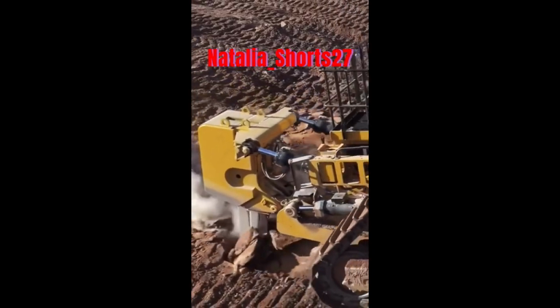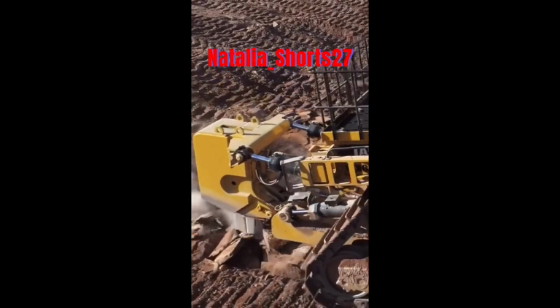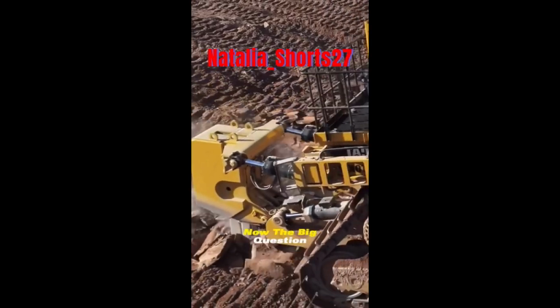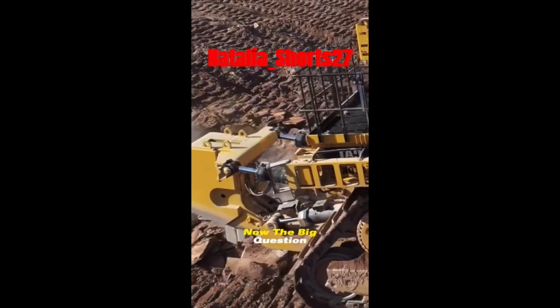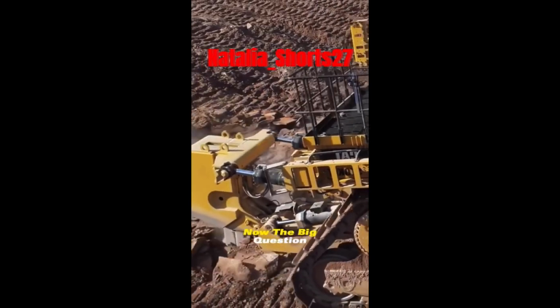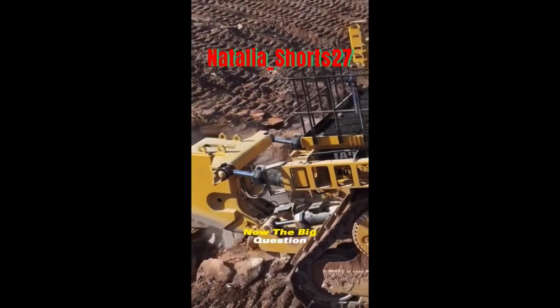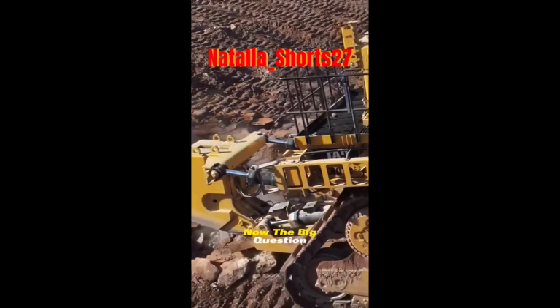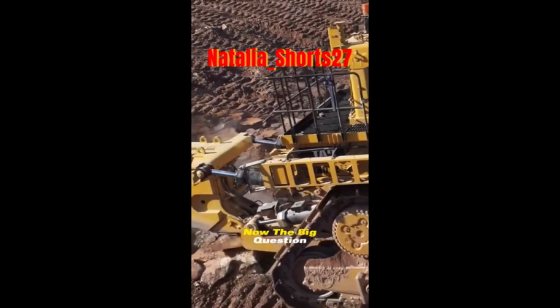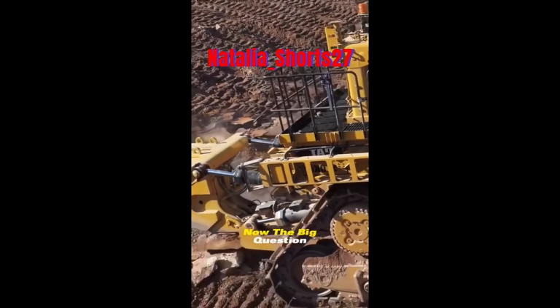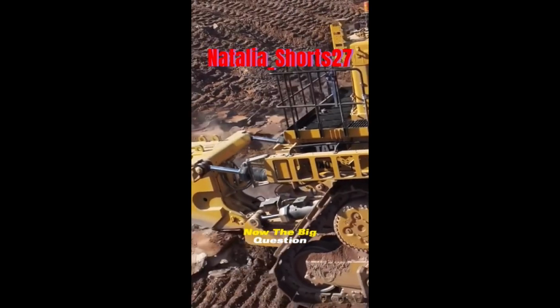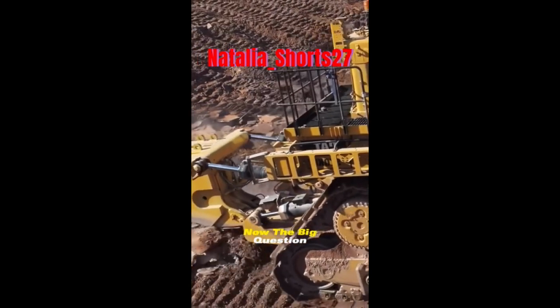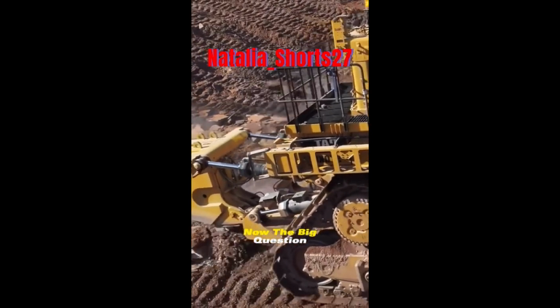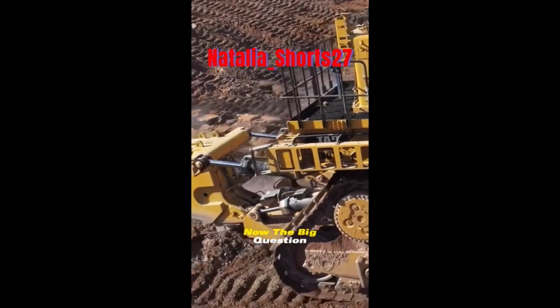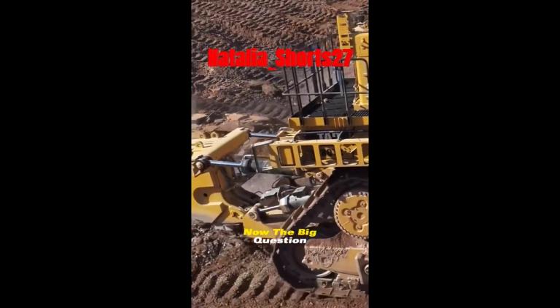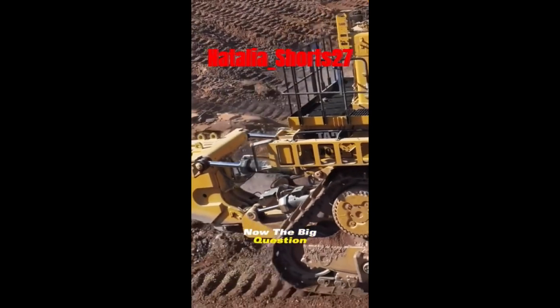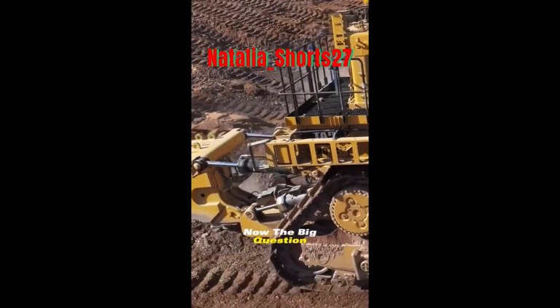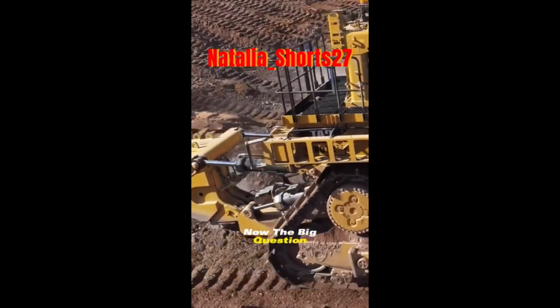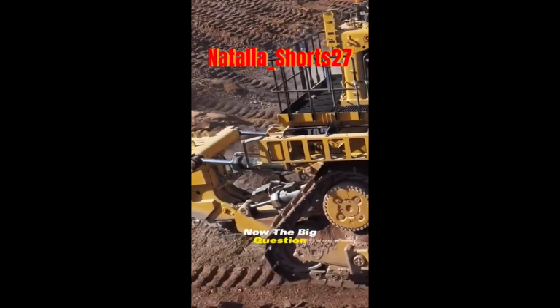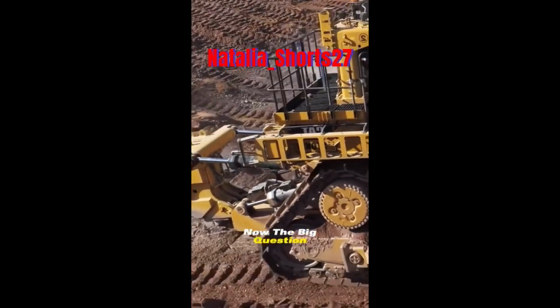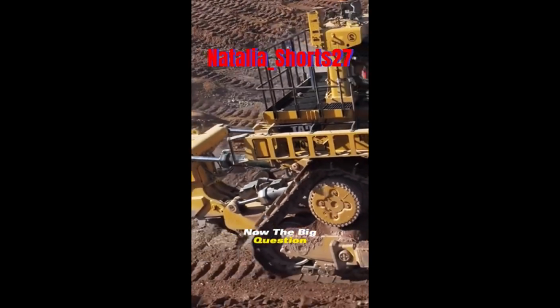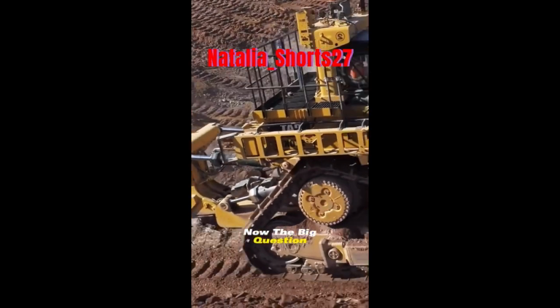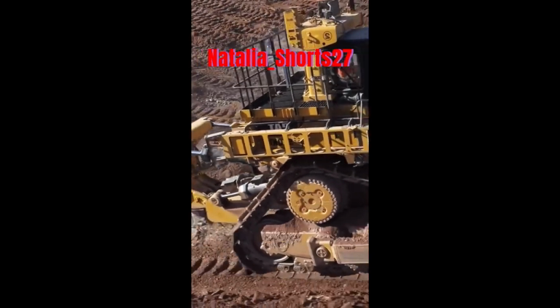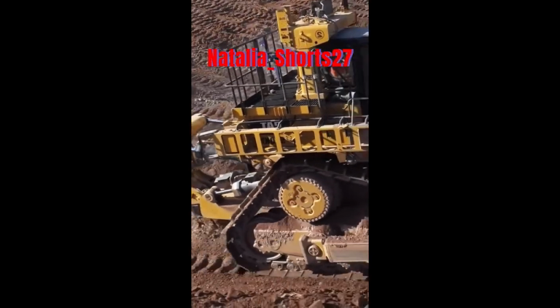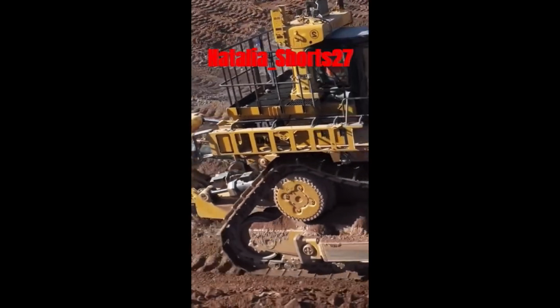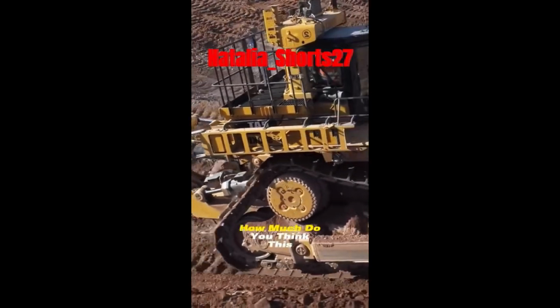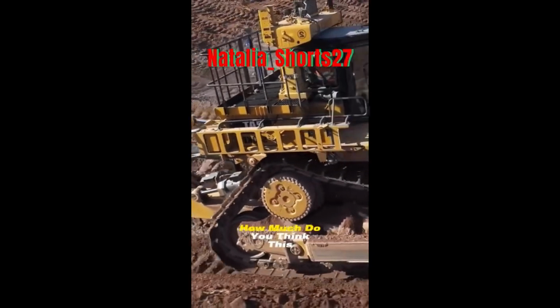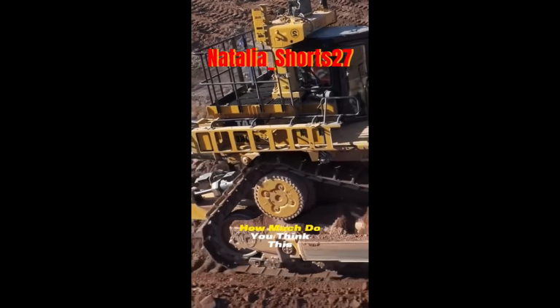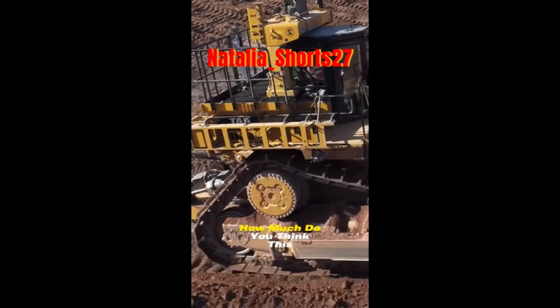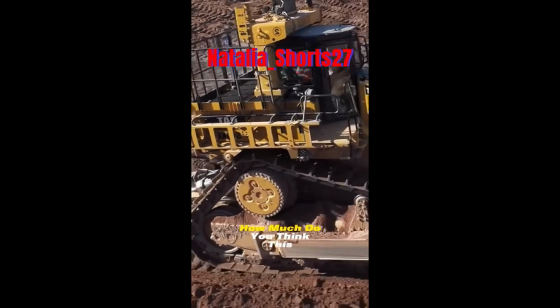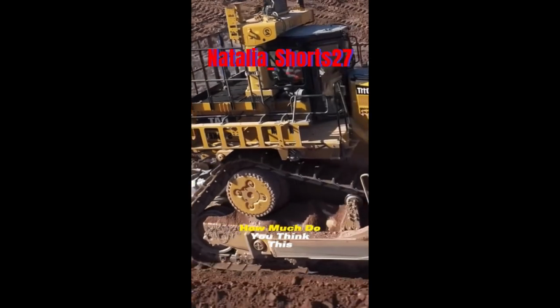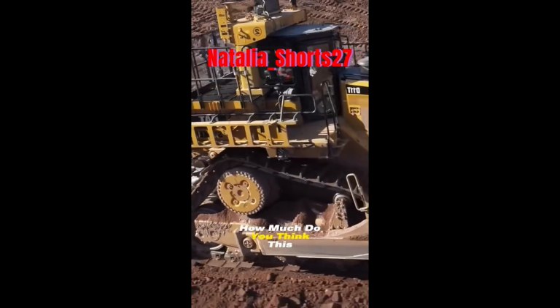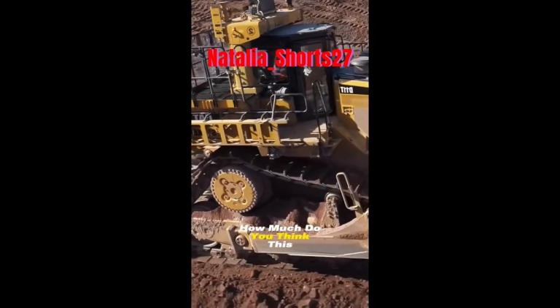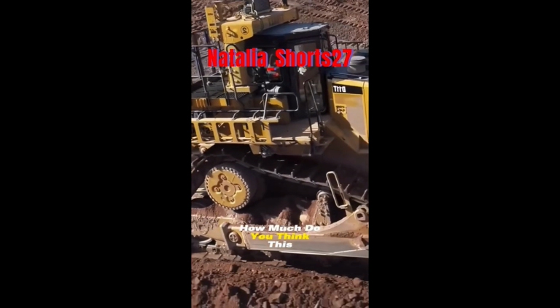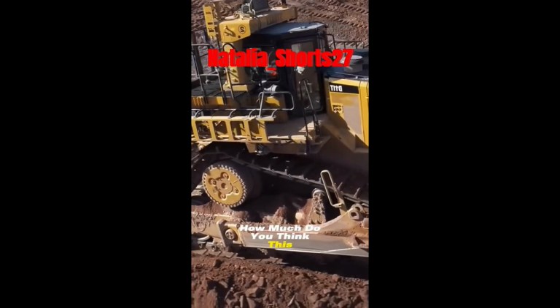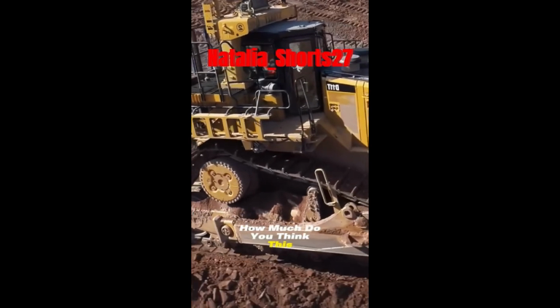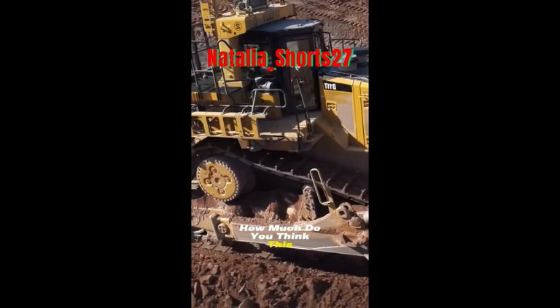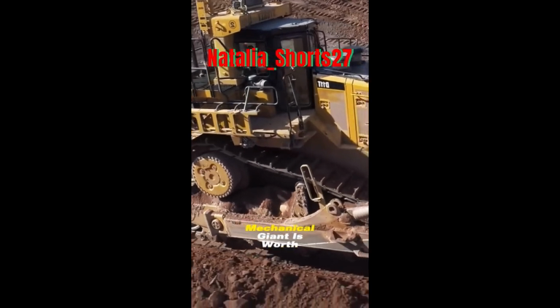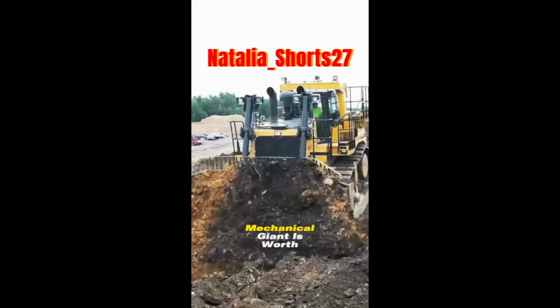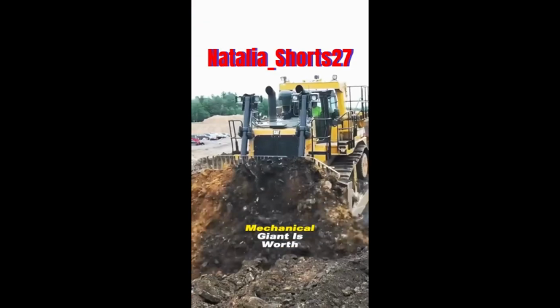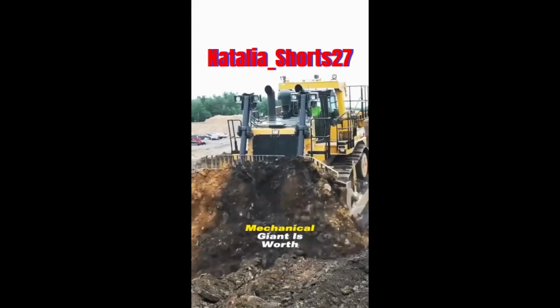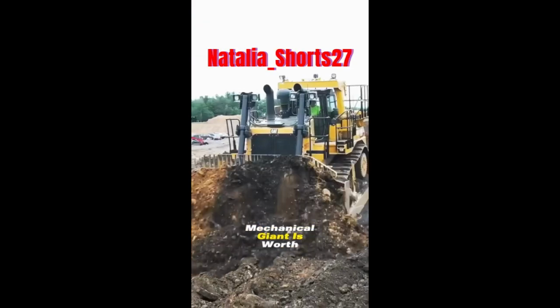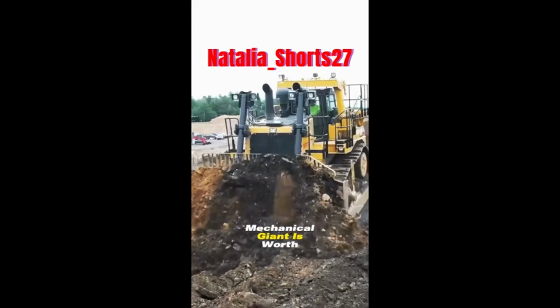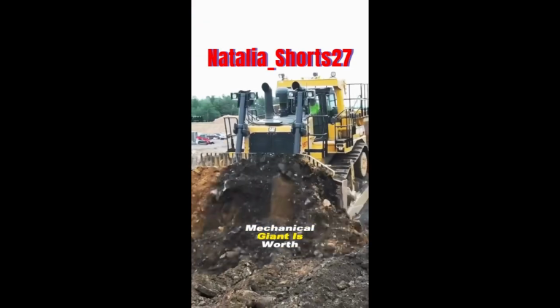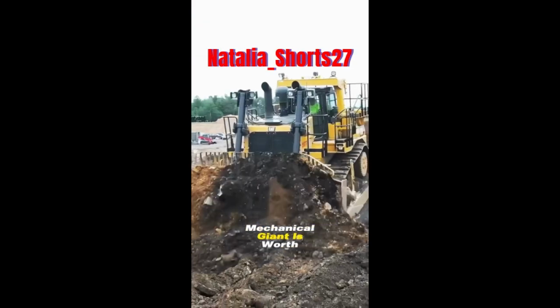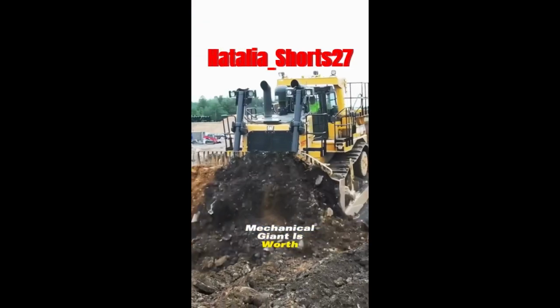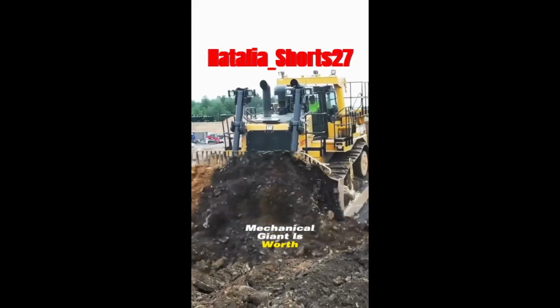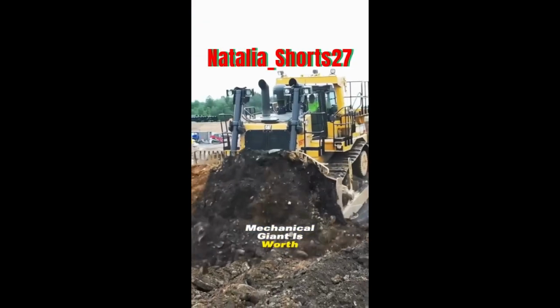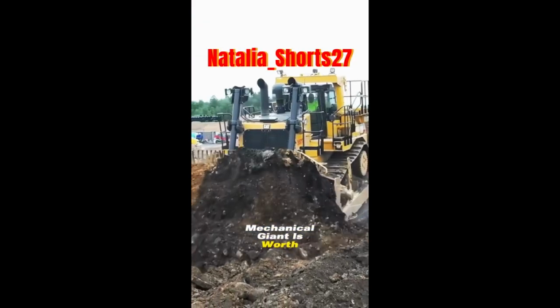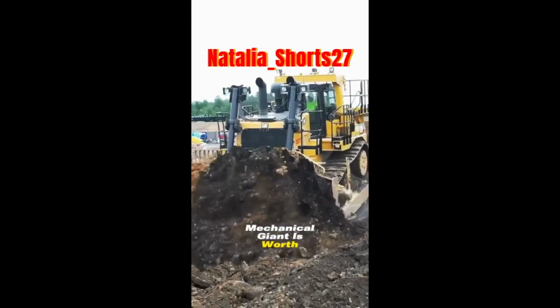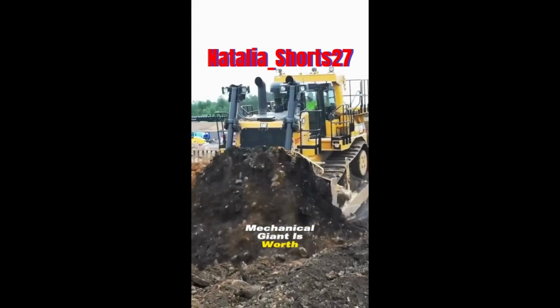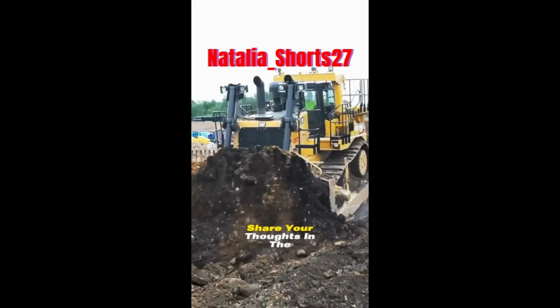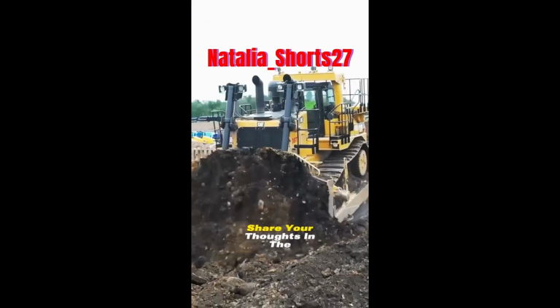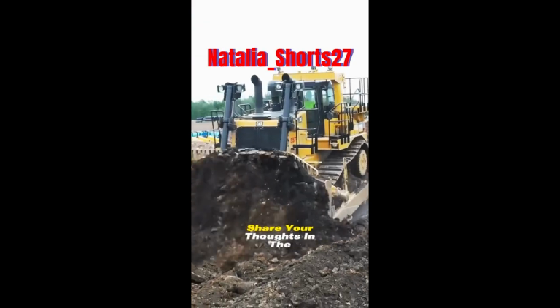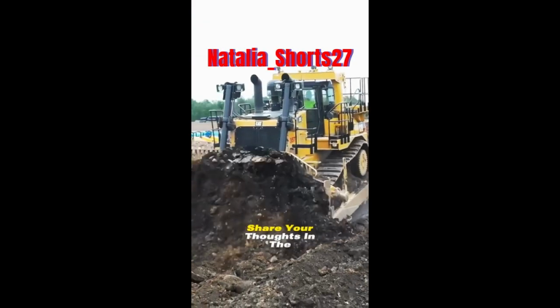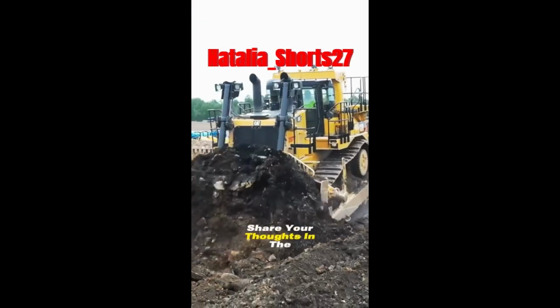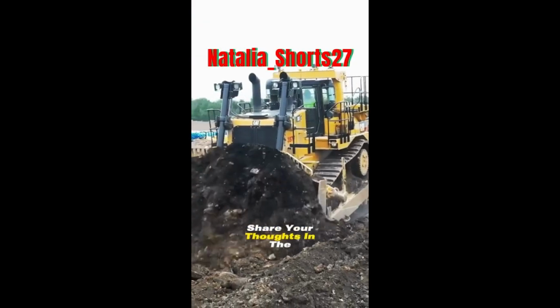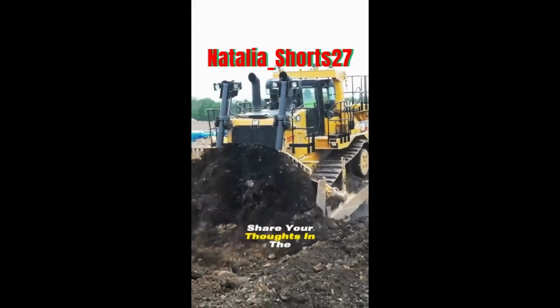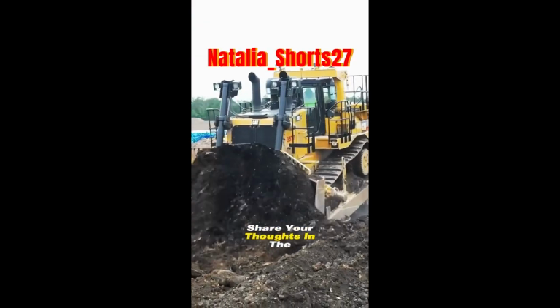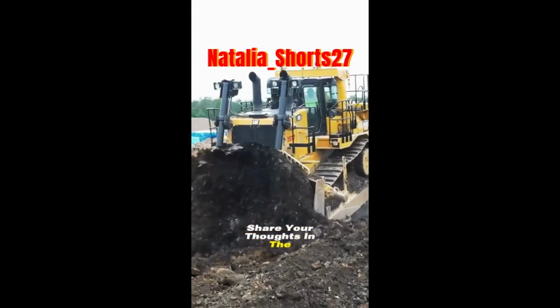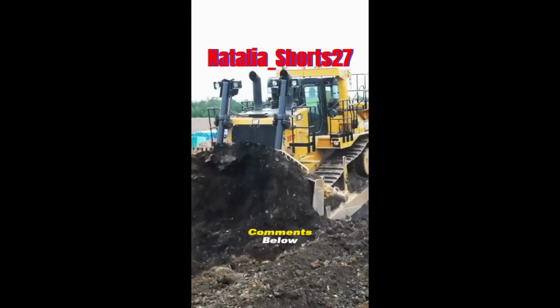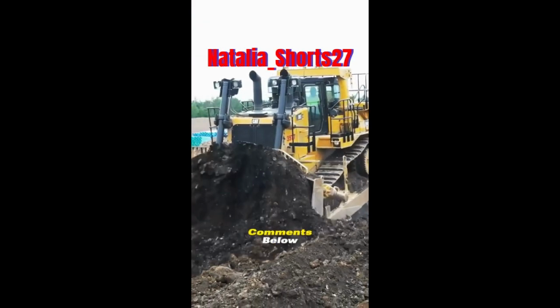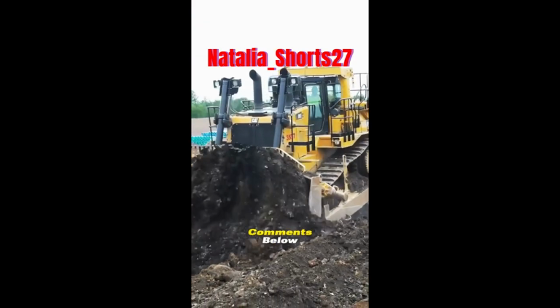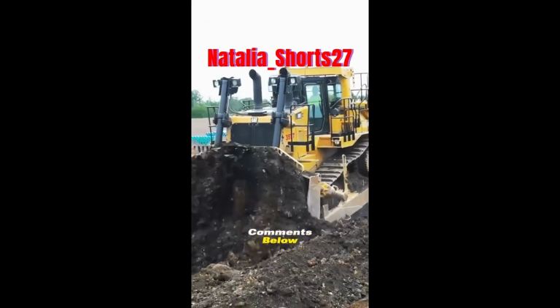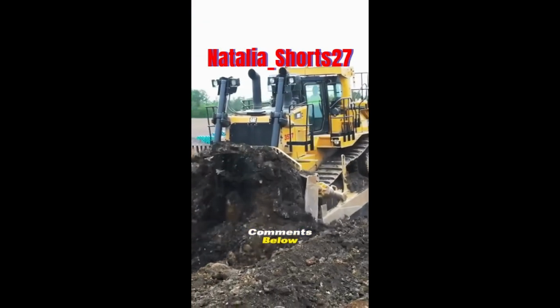Now, the big question: how much do you think this mechanical giant is worth? Share your thoughts in the comments below.